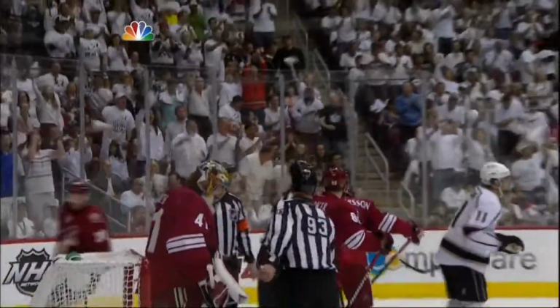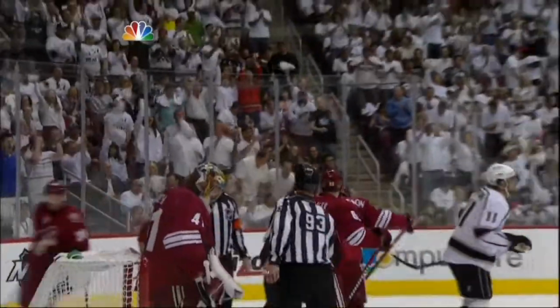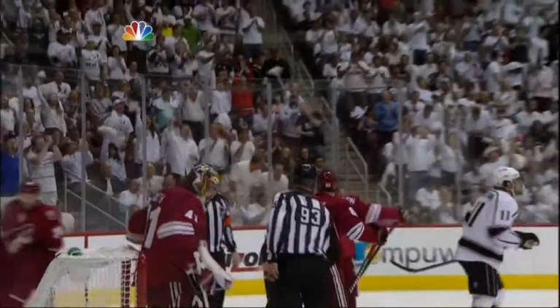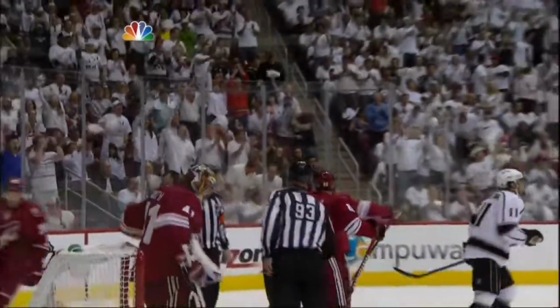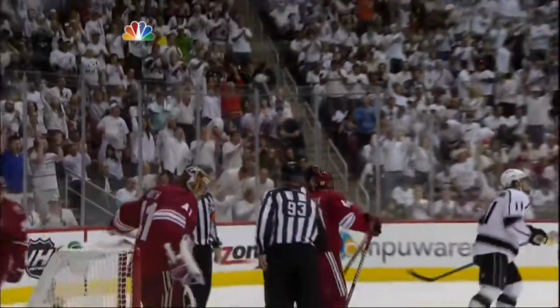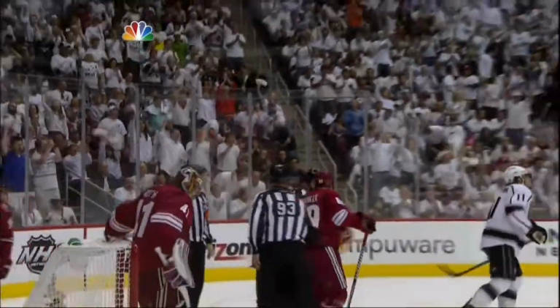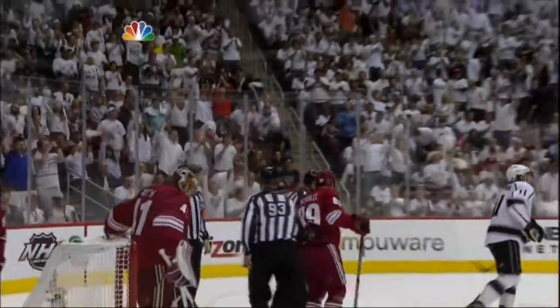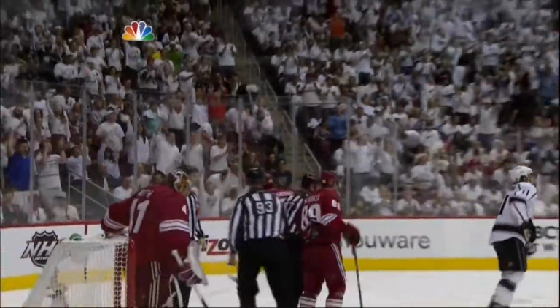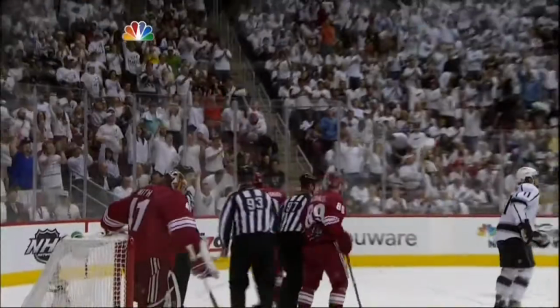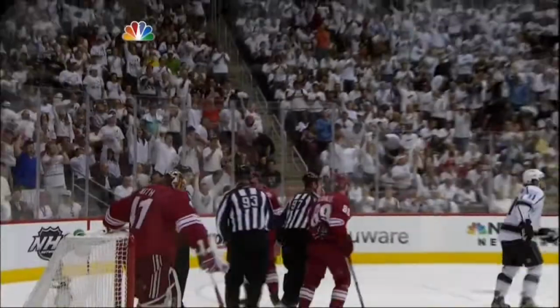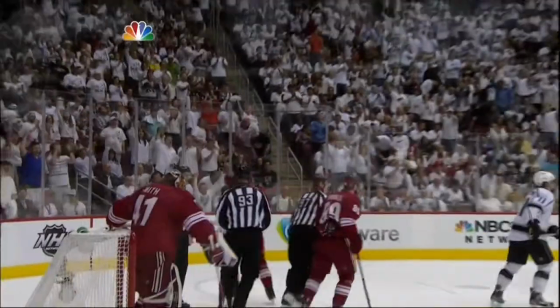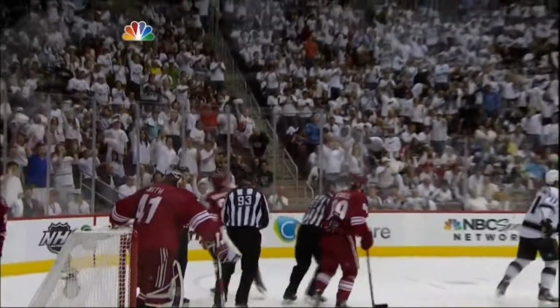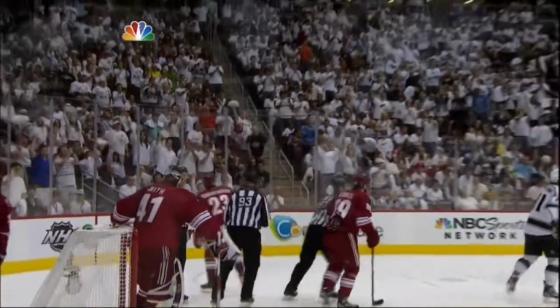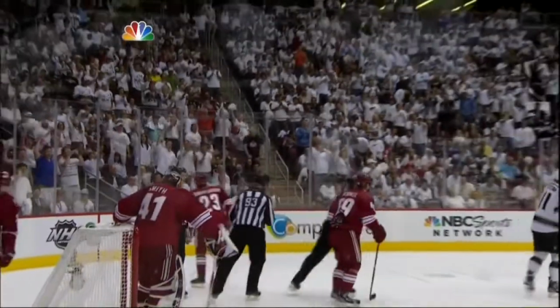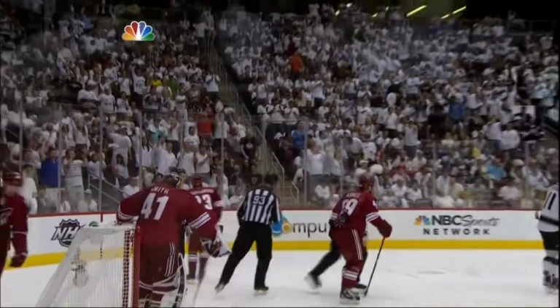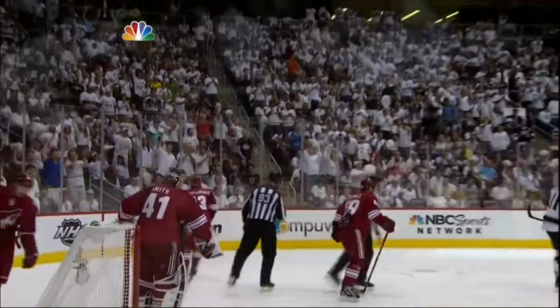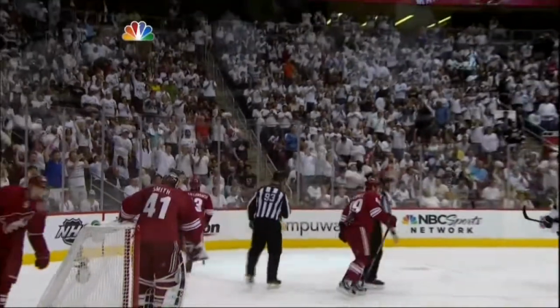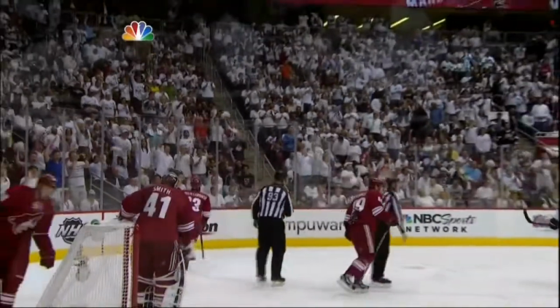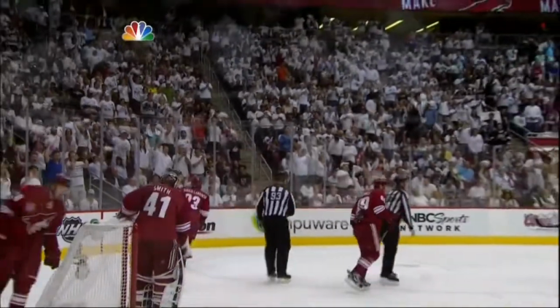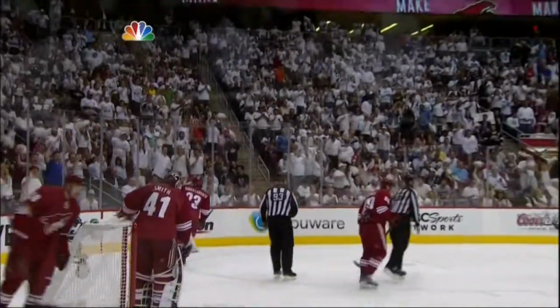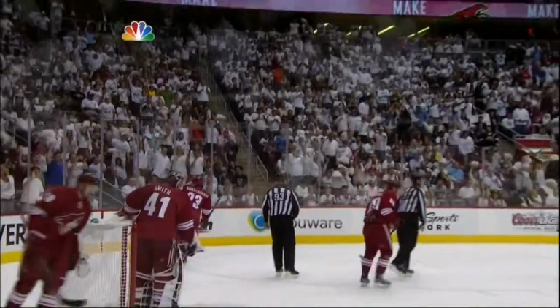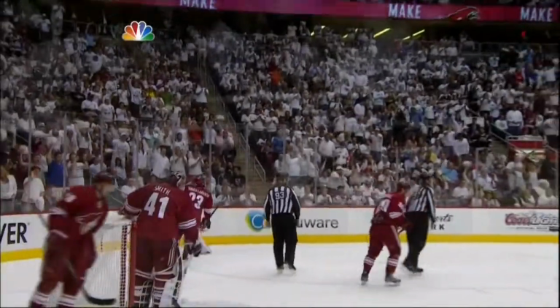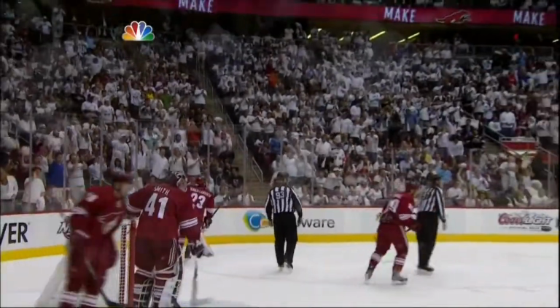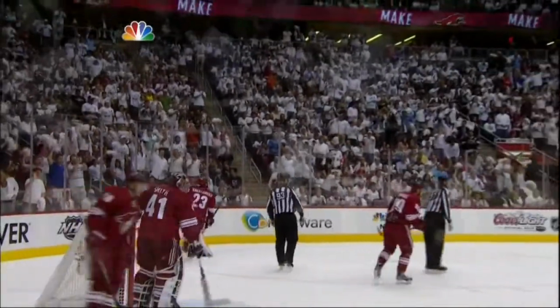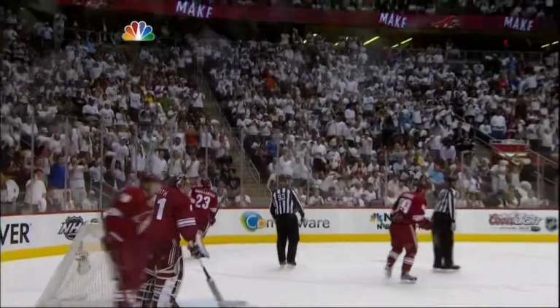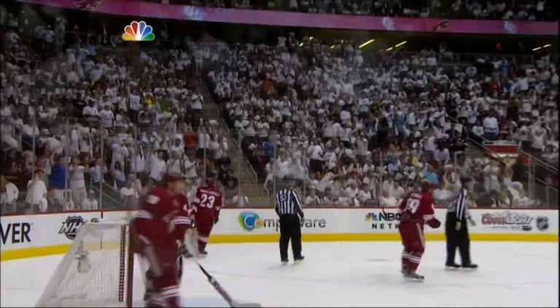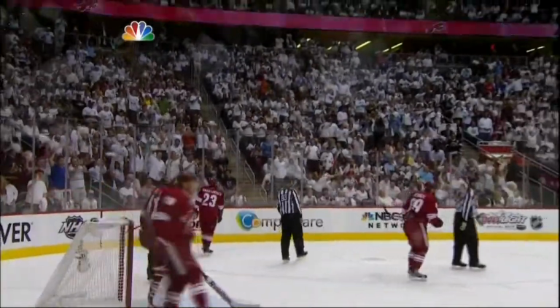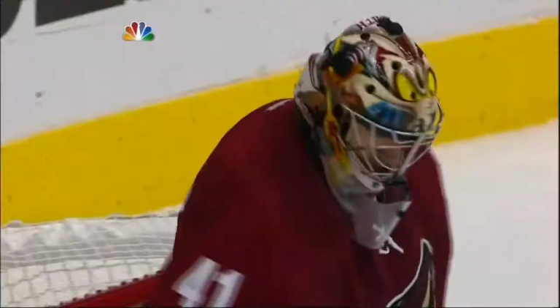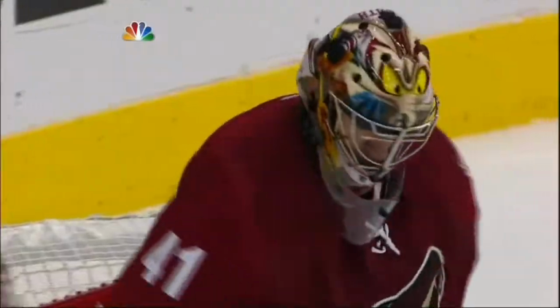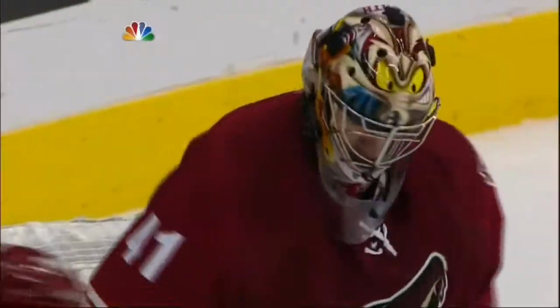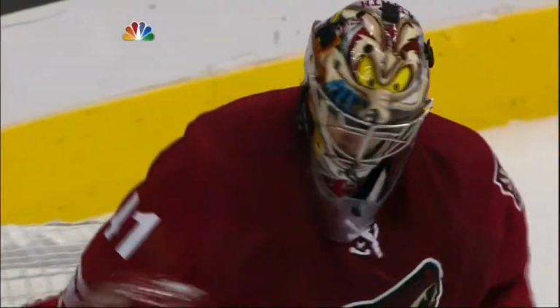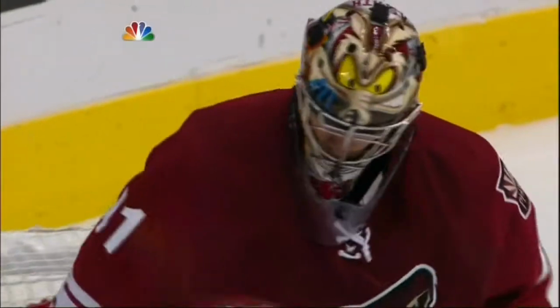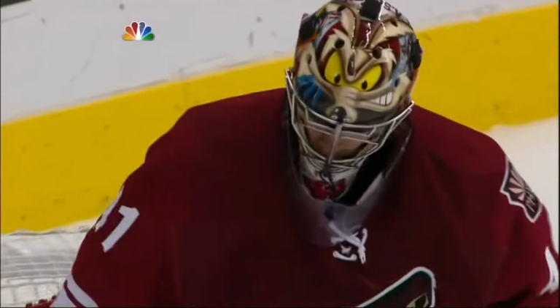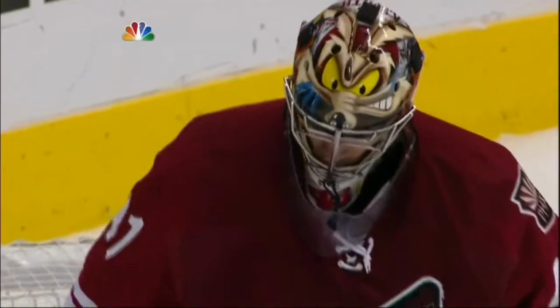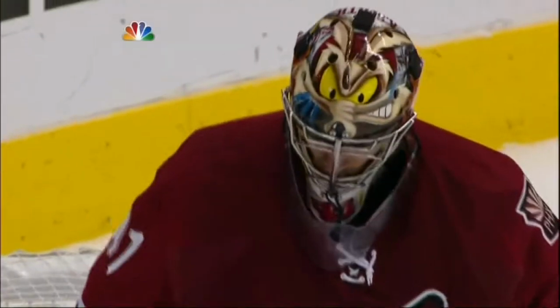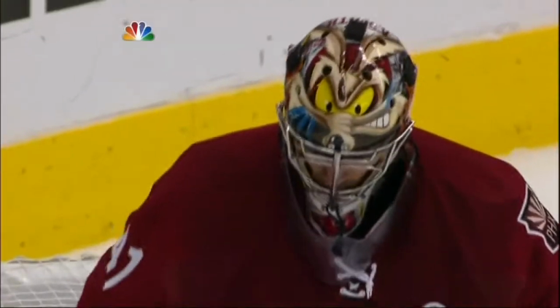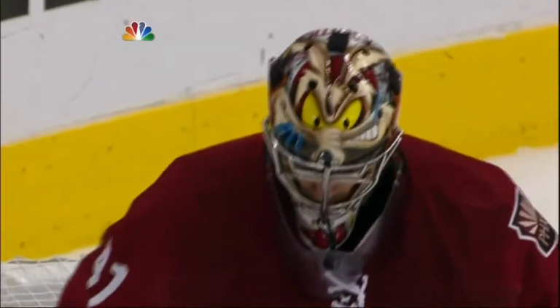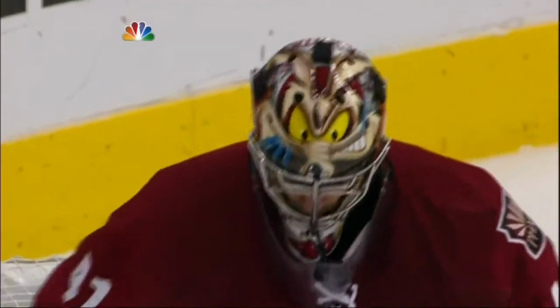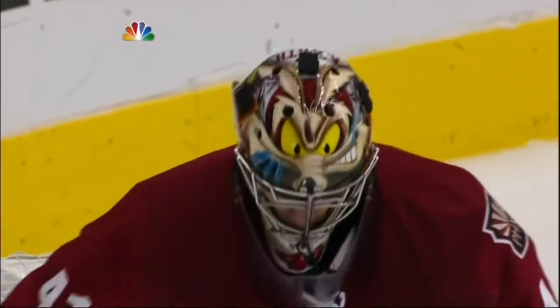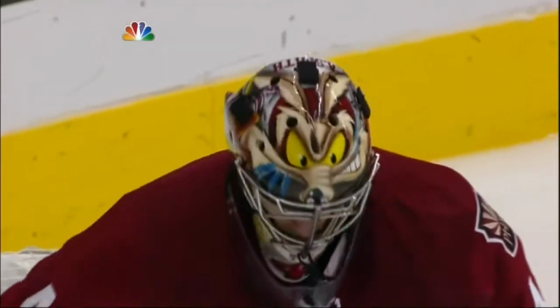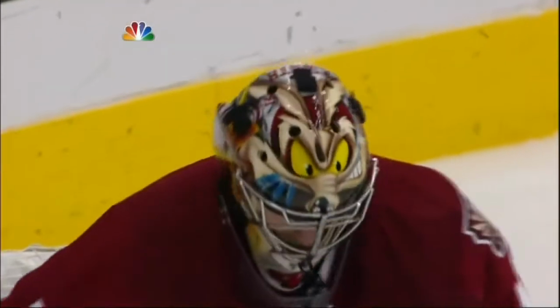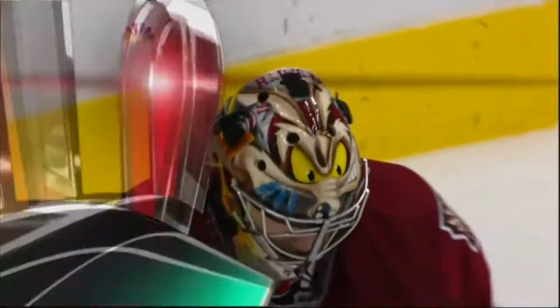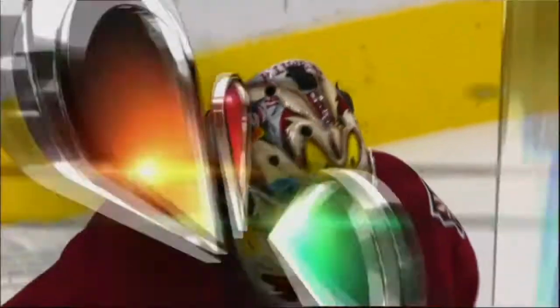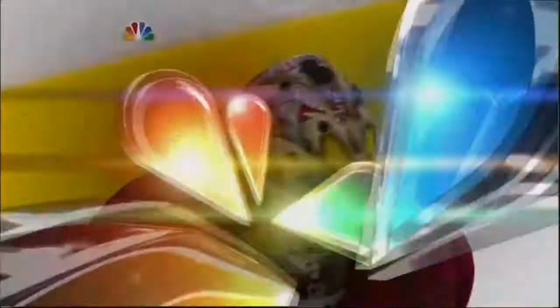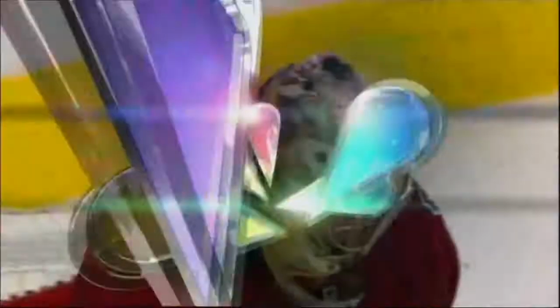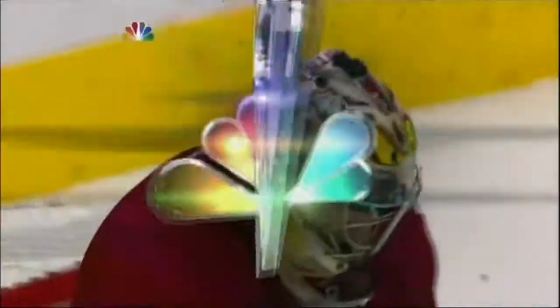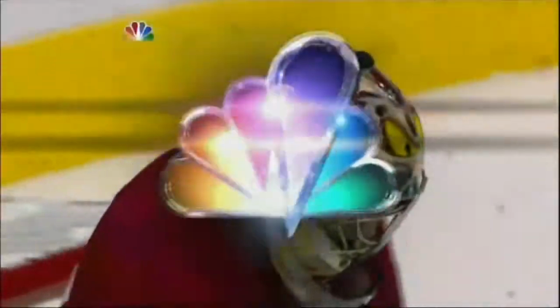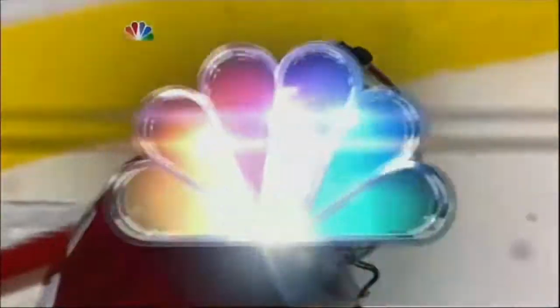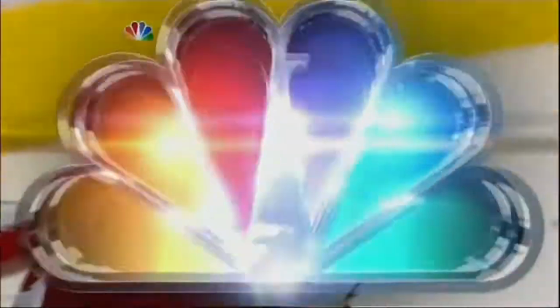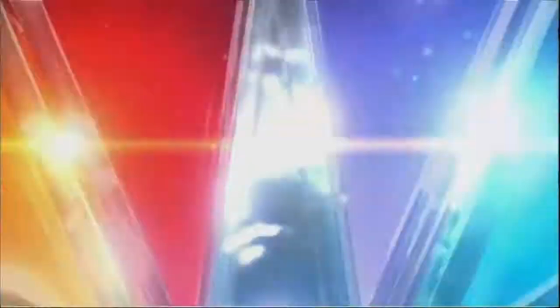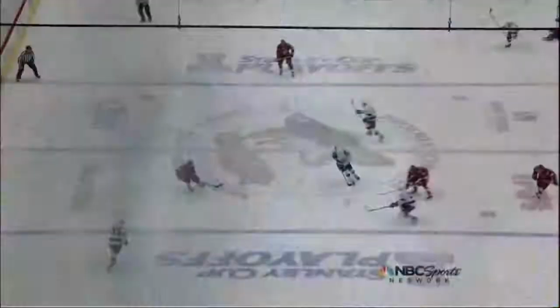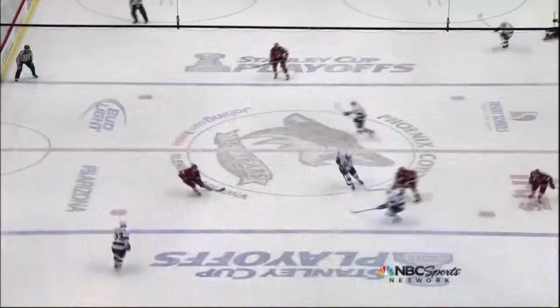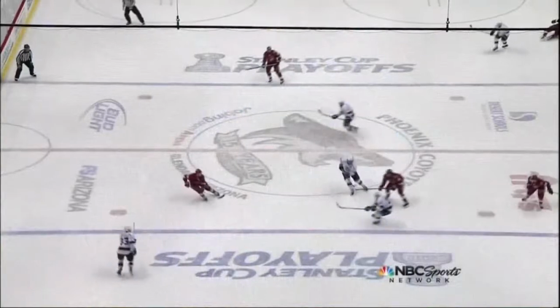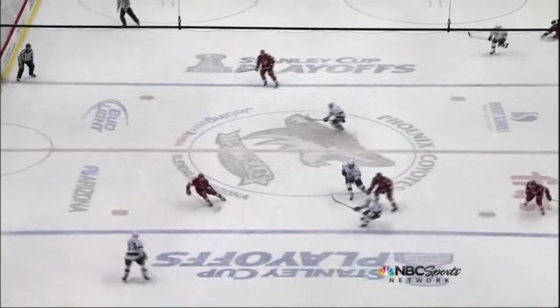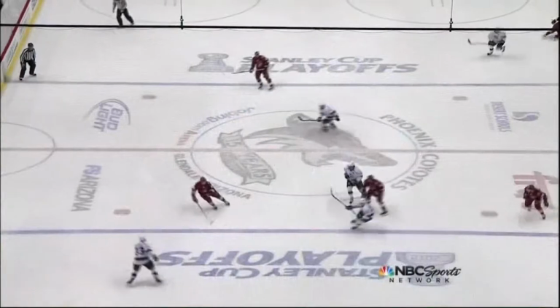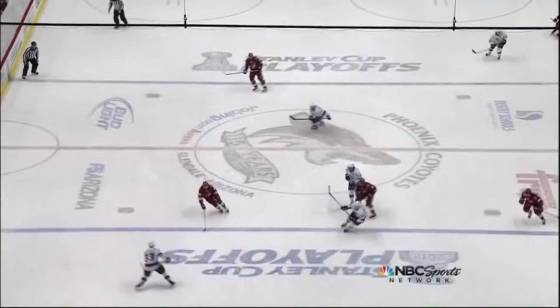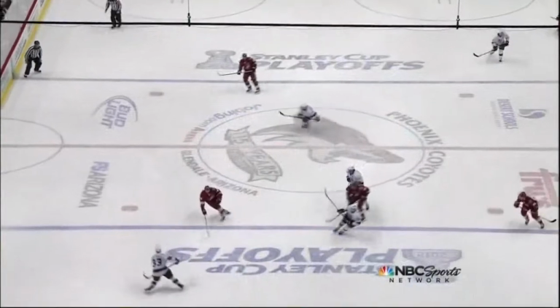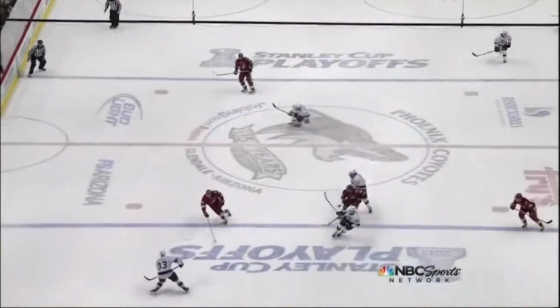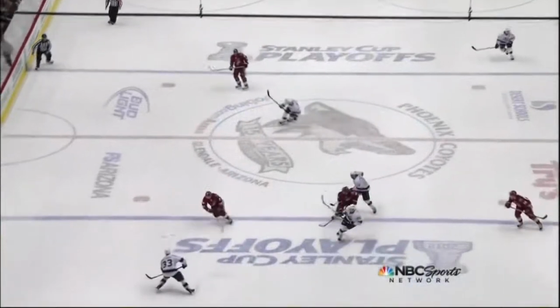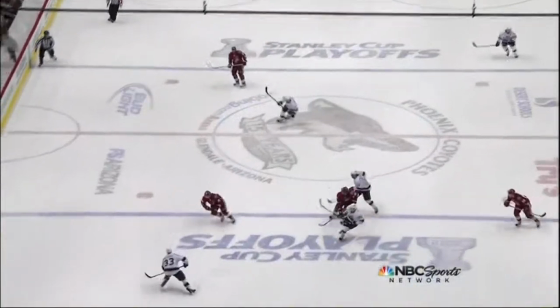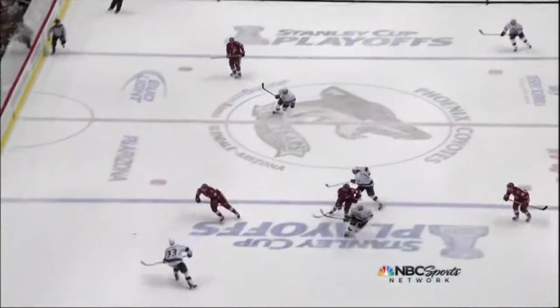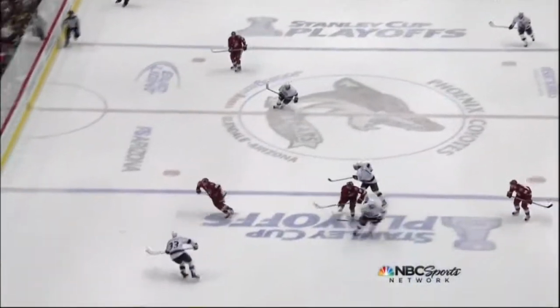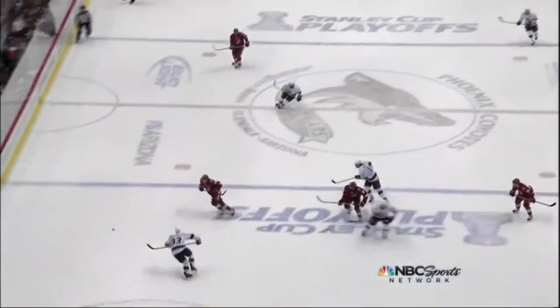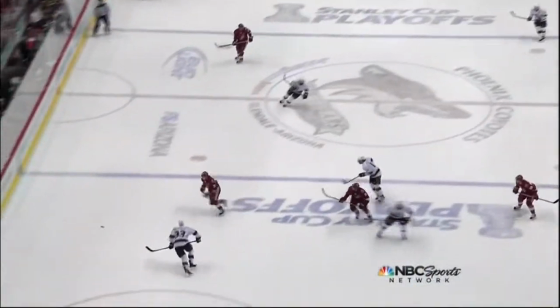Holy jump, and what a glove save that is by Smith. Yet another one to put in his portfolio for these playoffs. Fantastic.